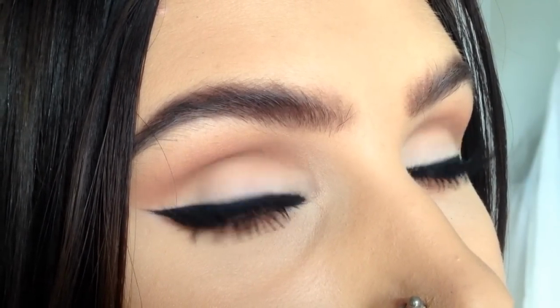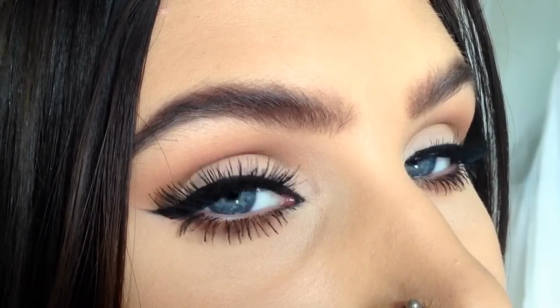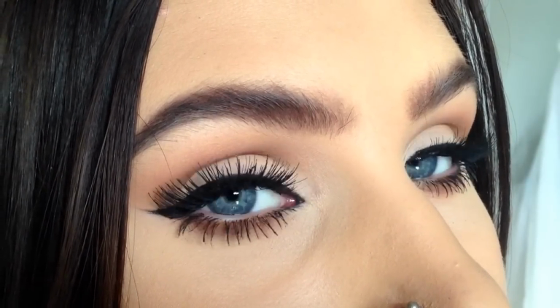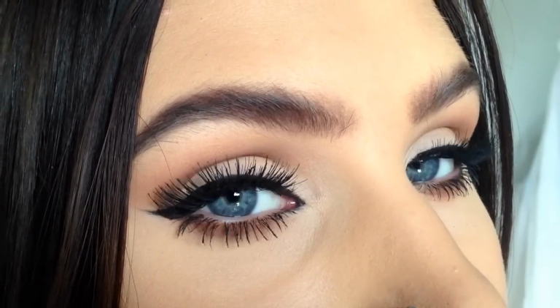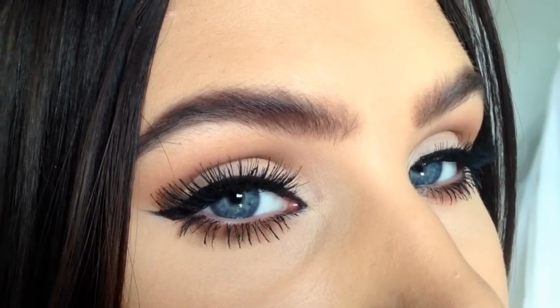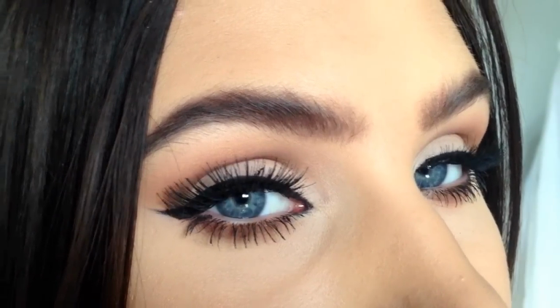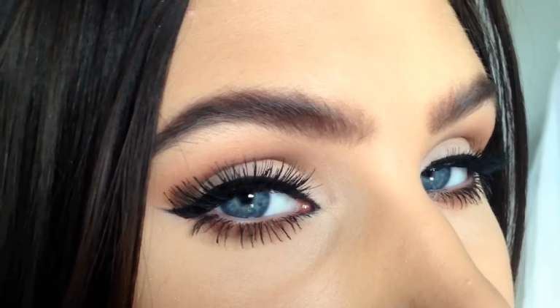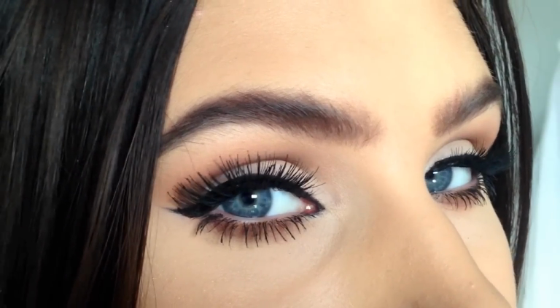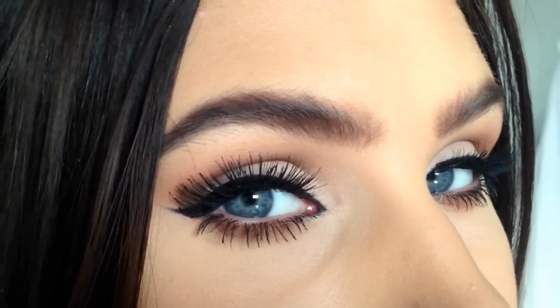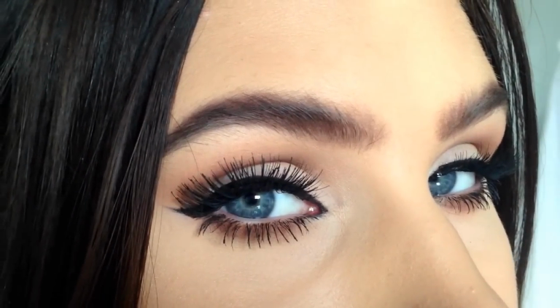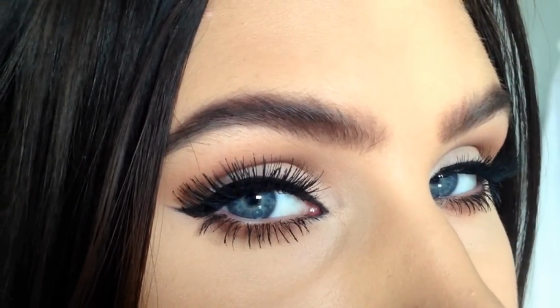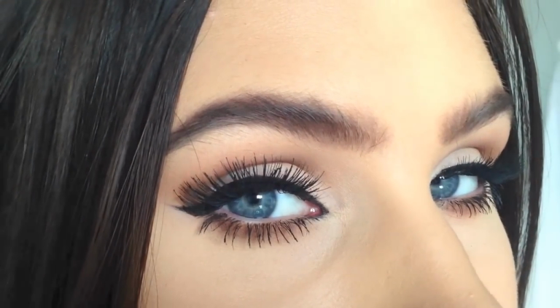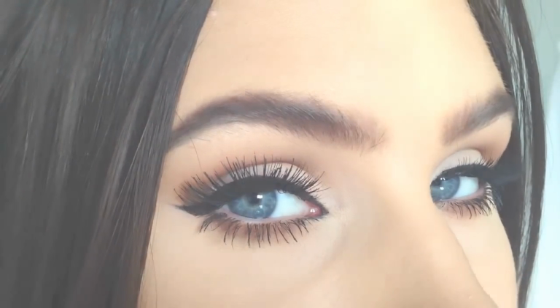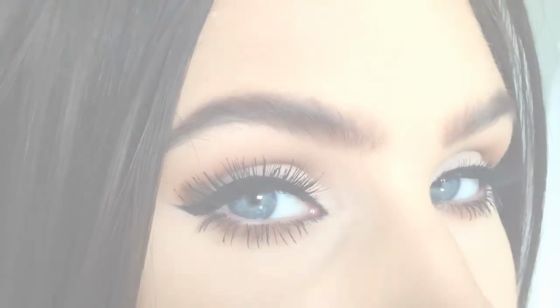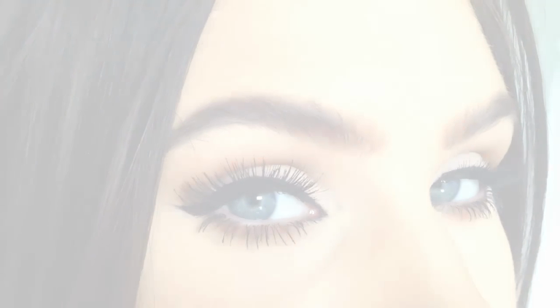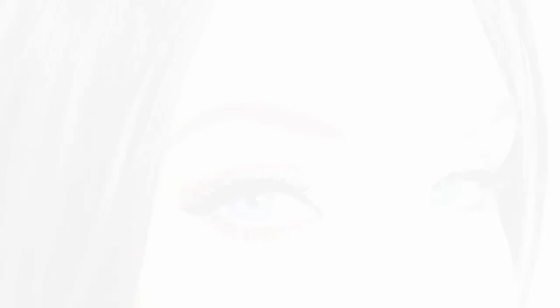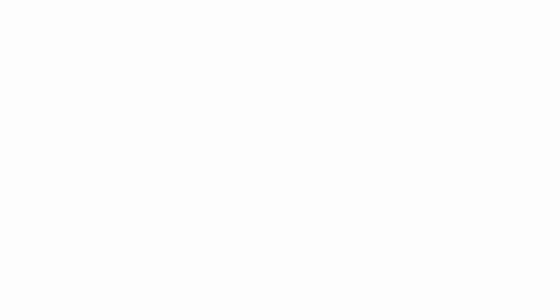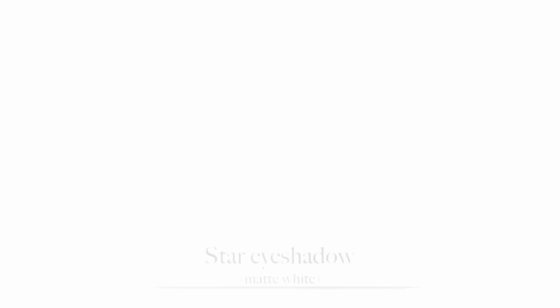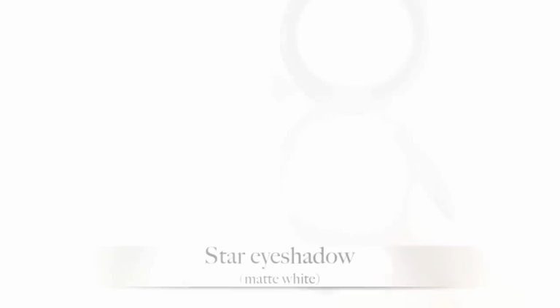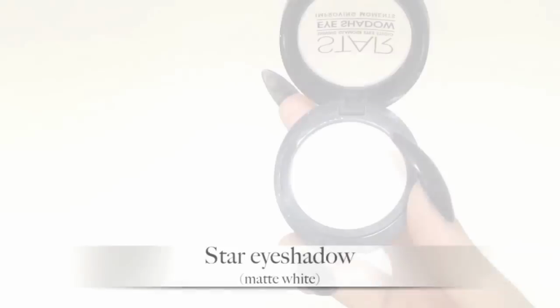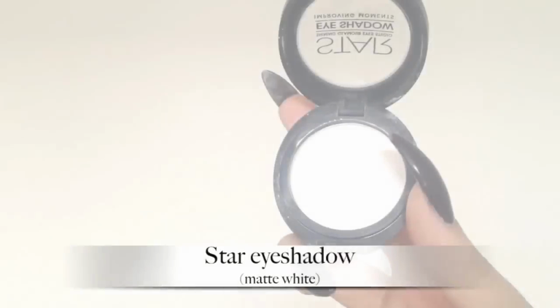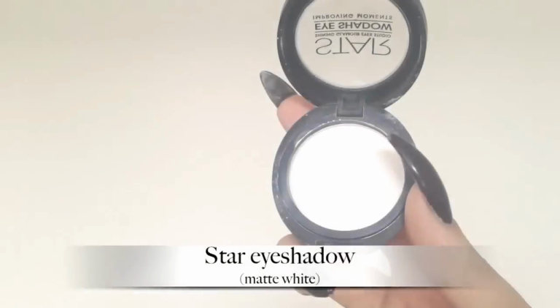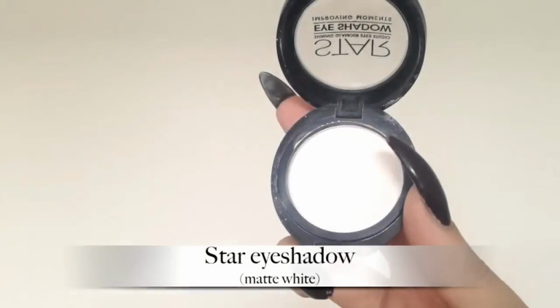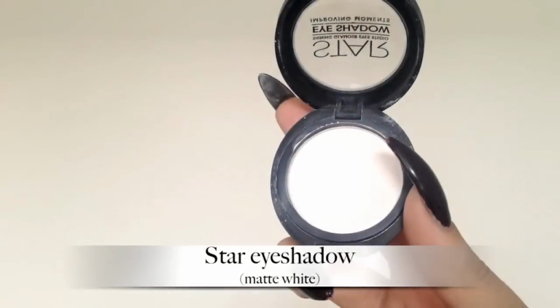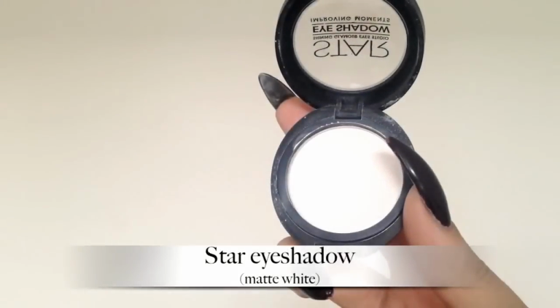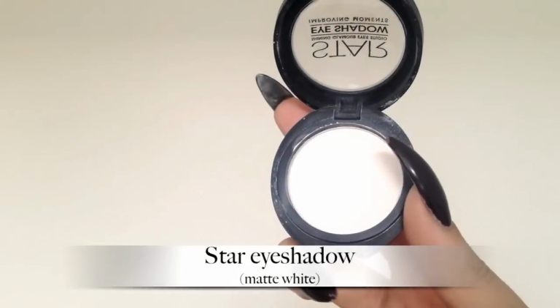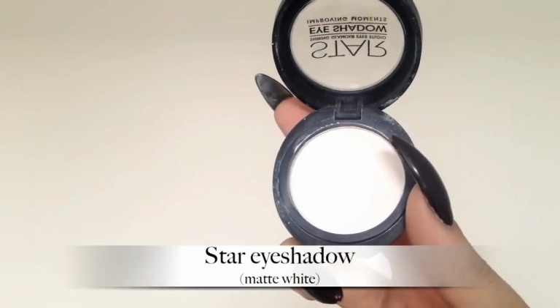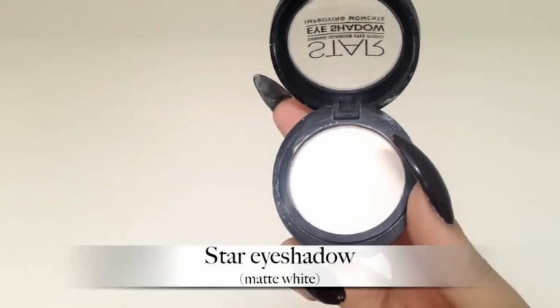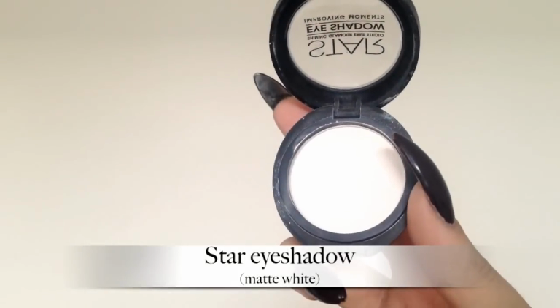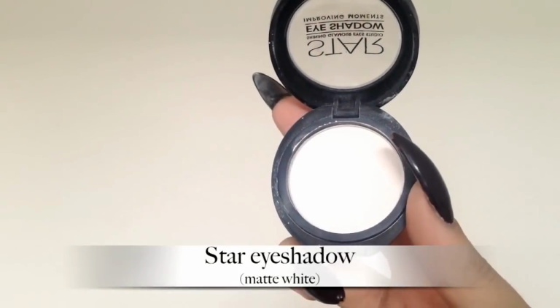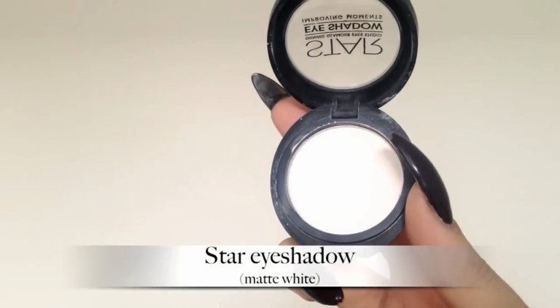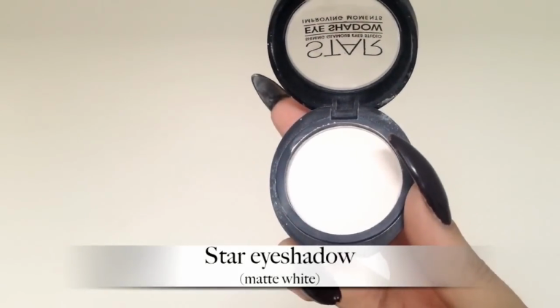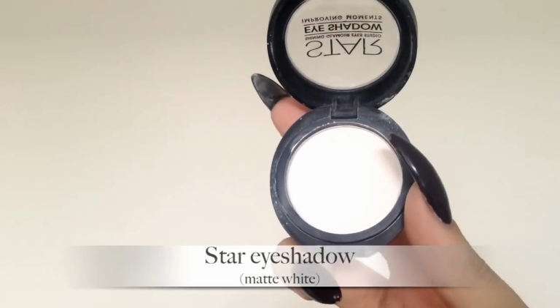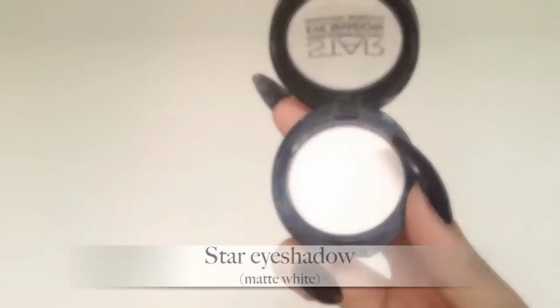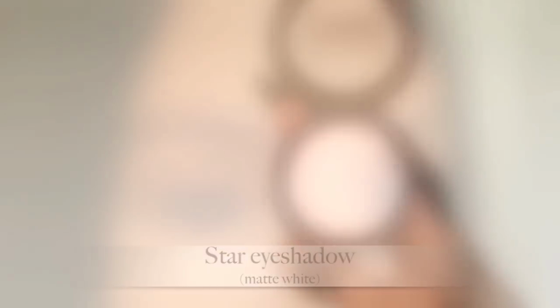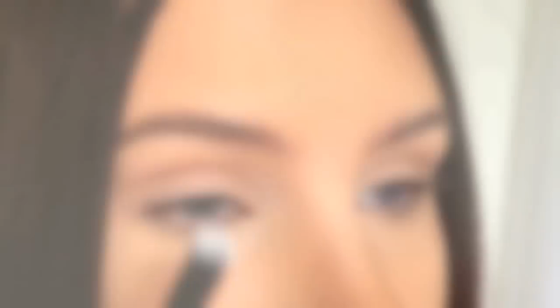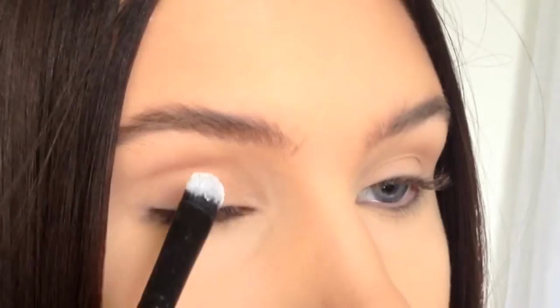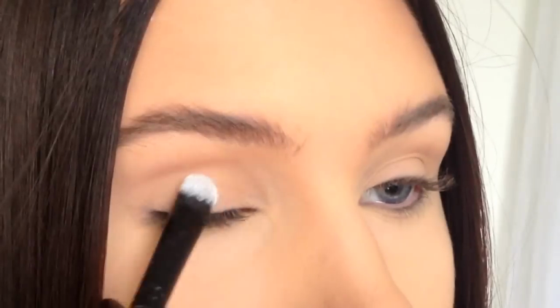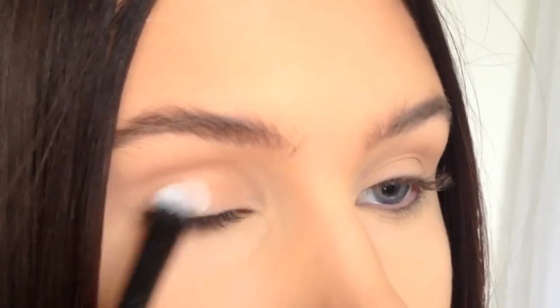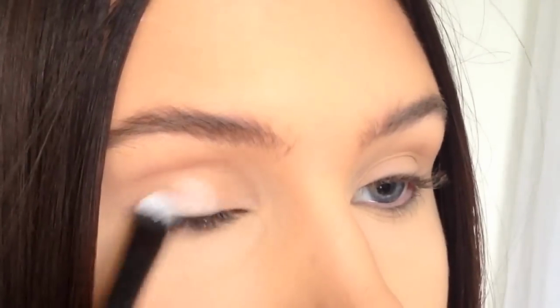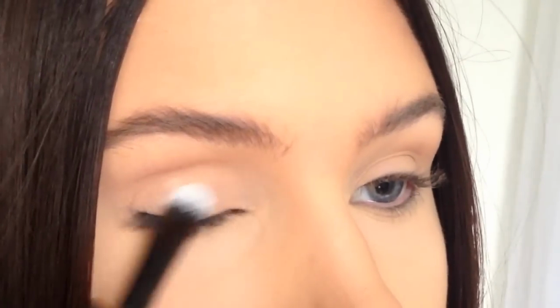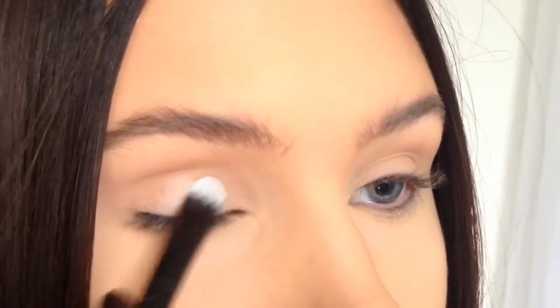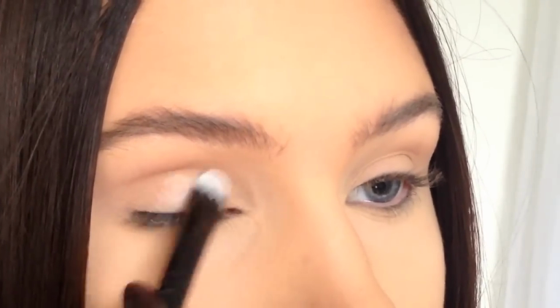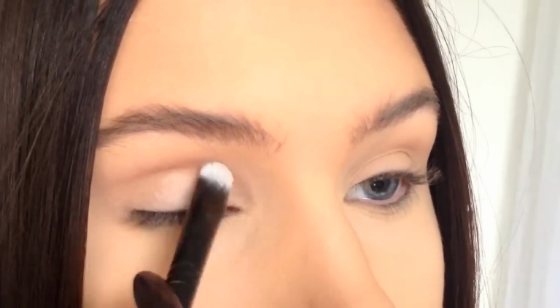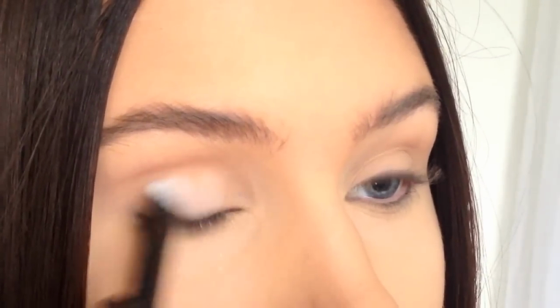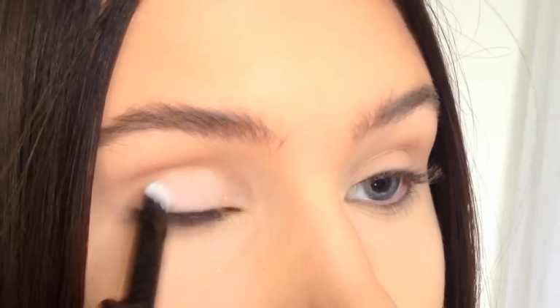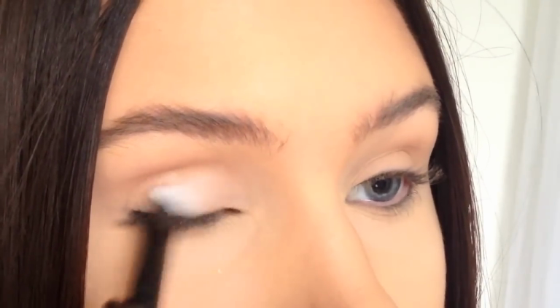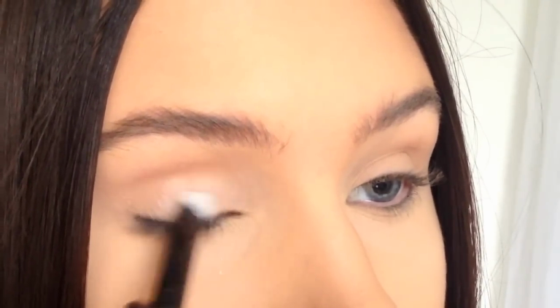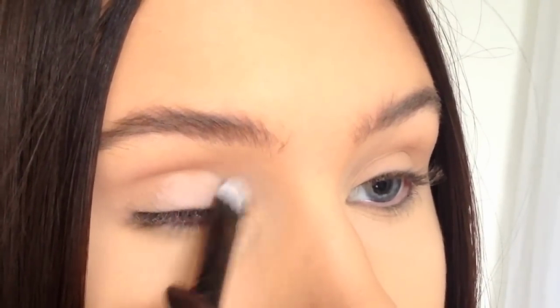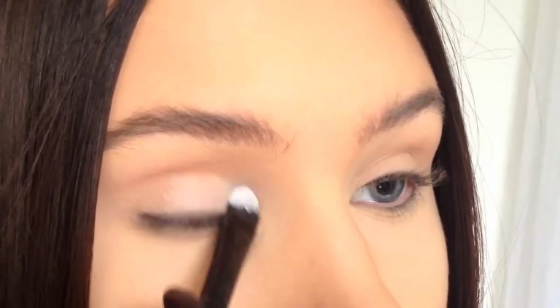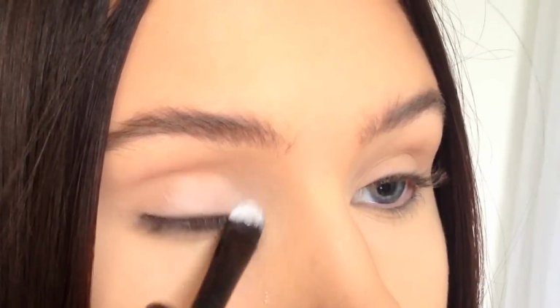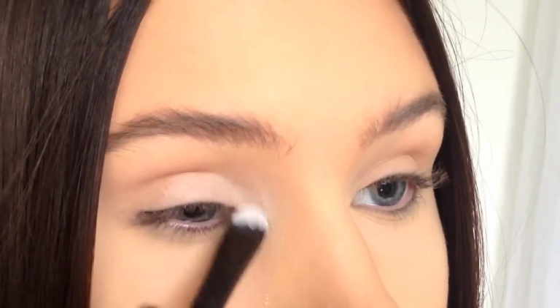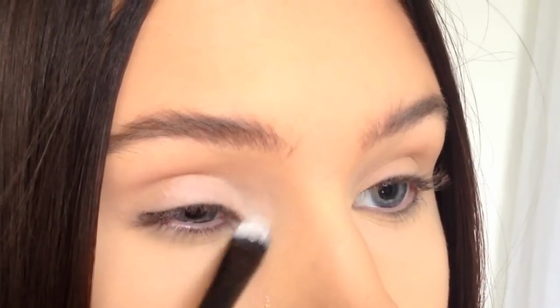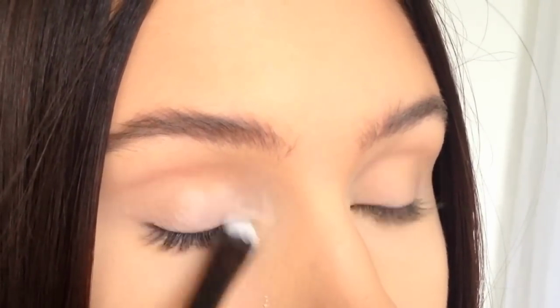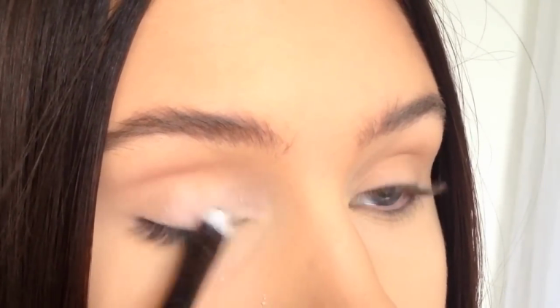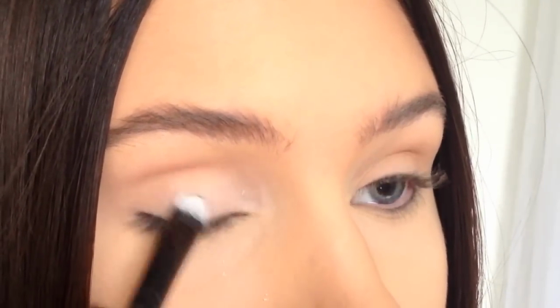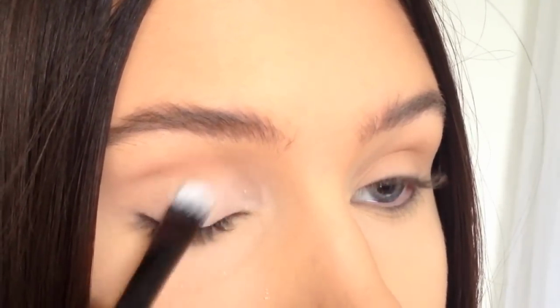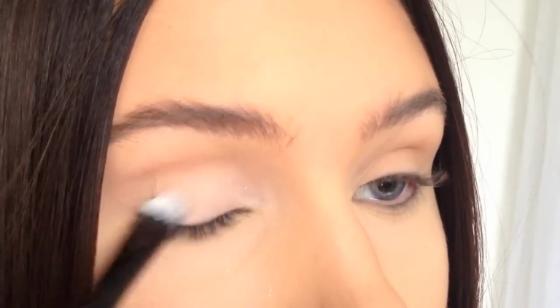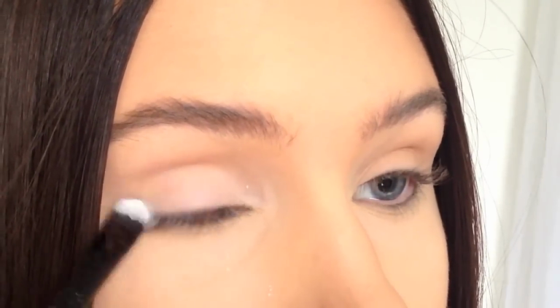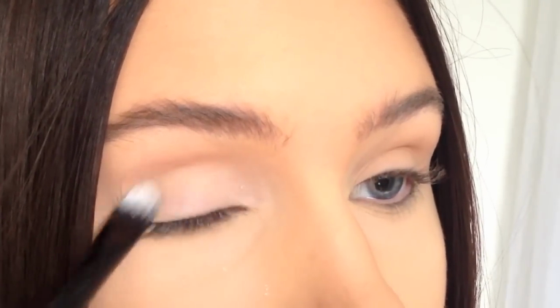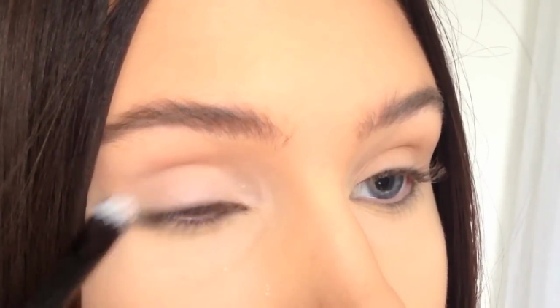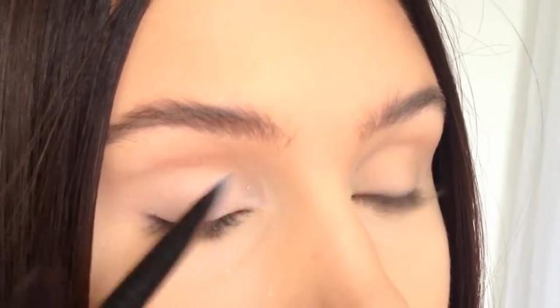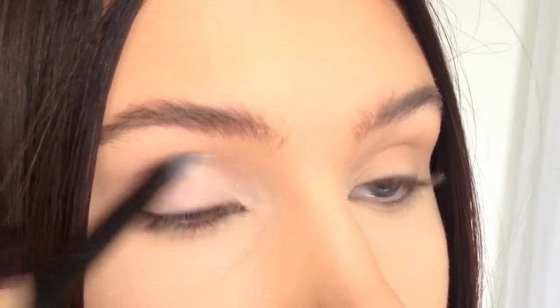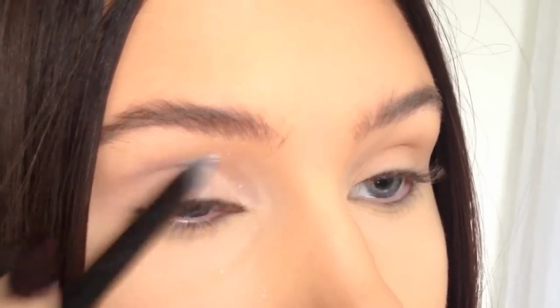Hey guys! Welcome back to a new tutorial! Apply a matte white eyeshadow all over your eyelids.